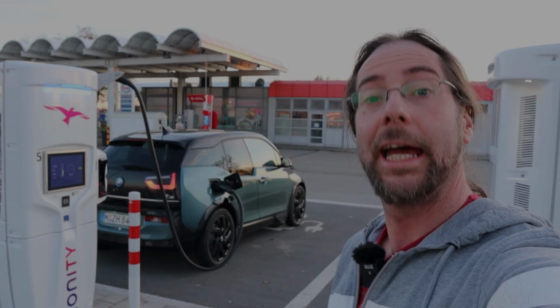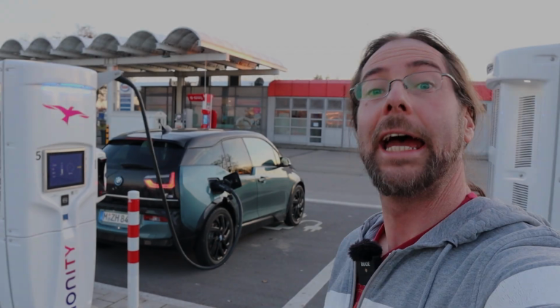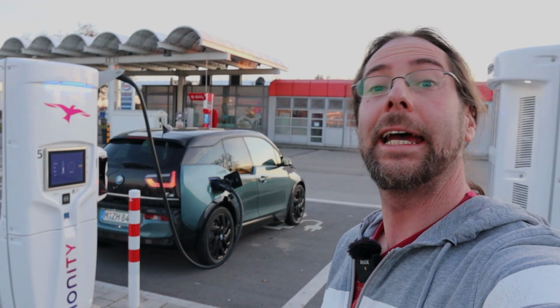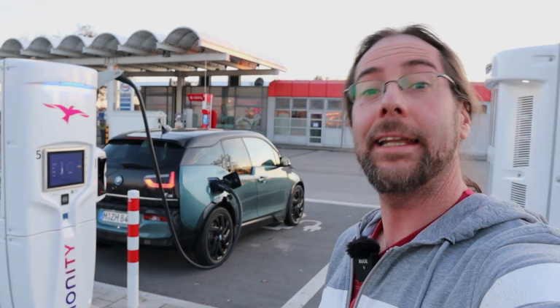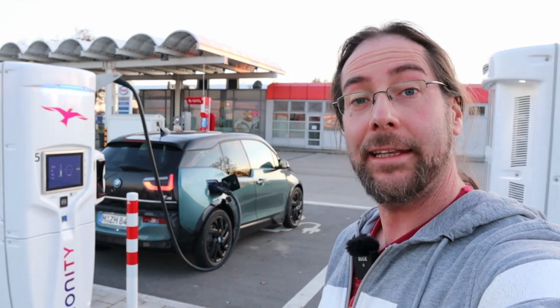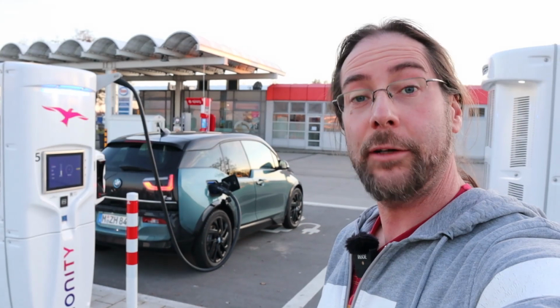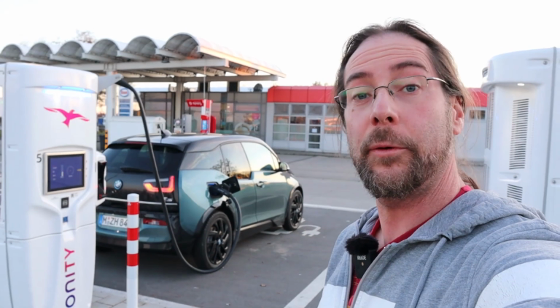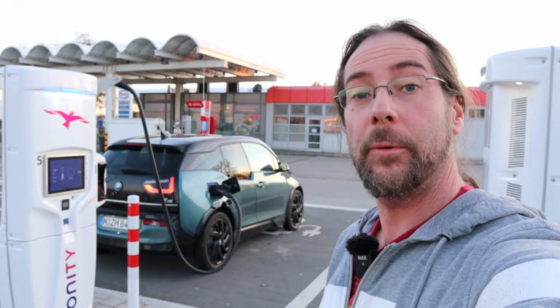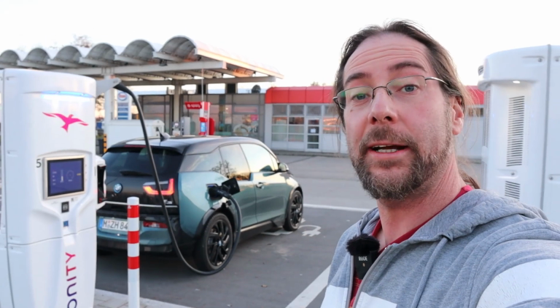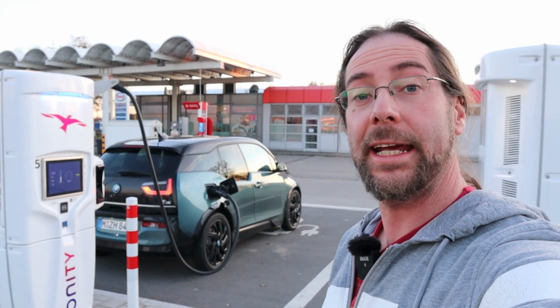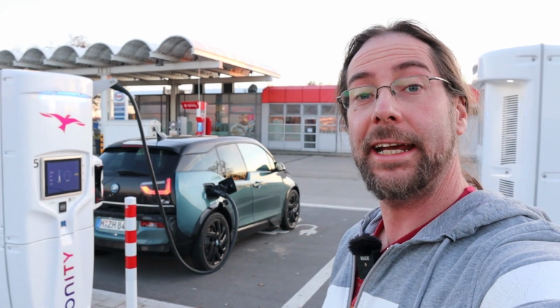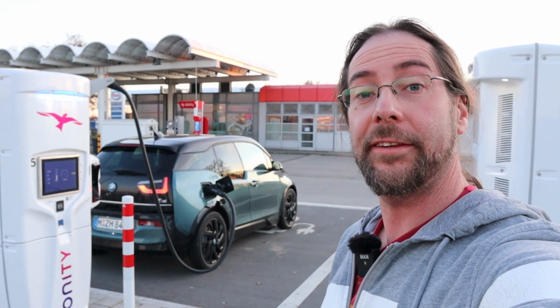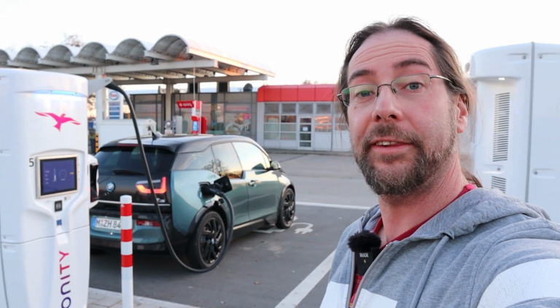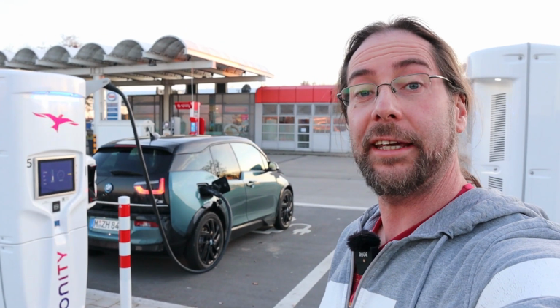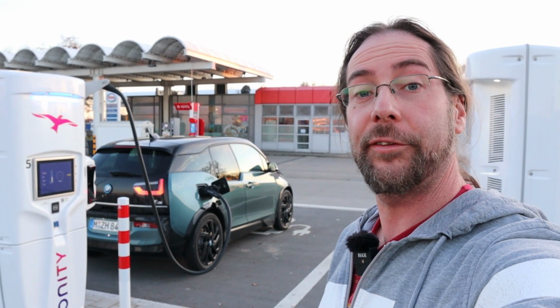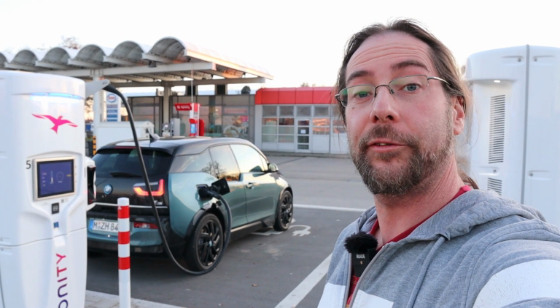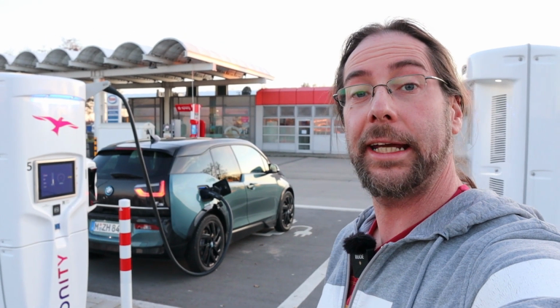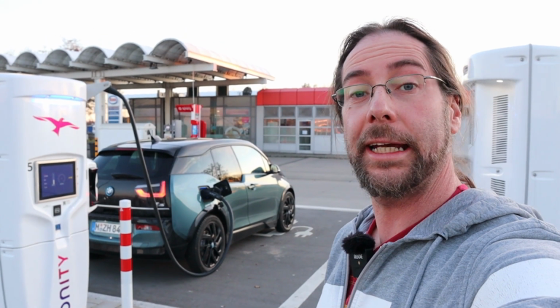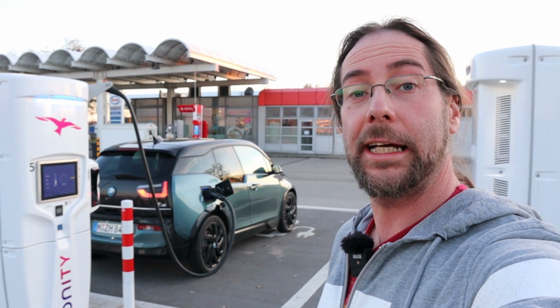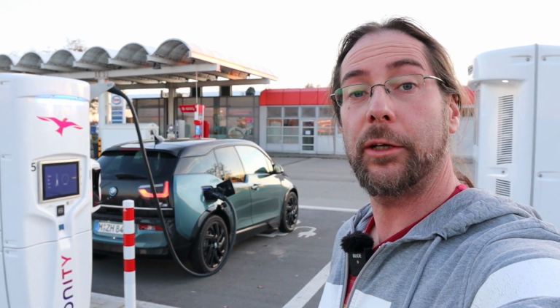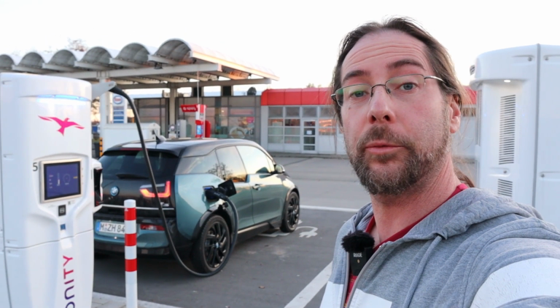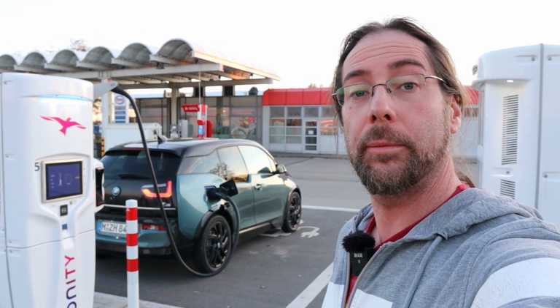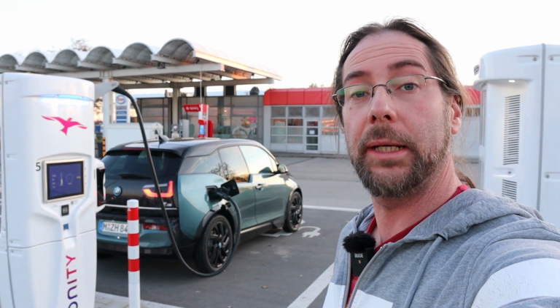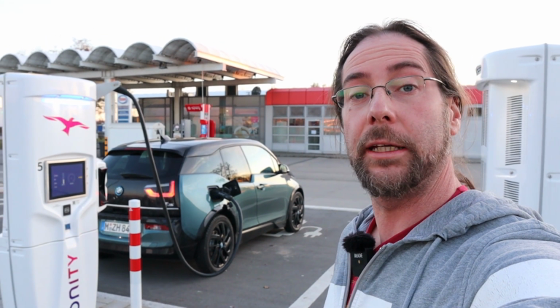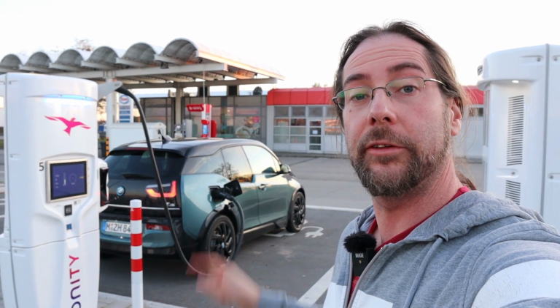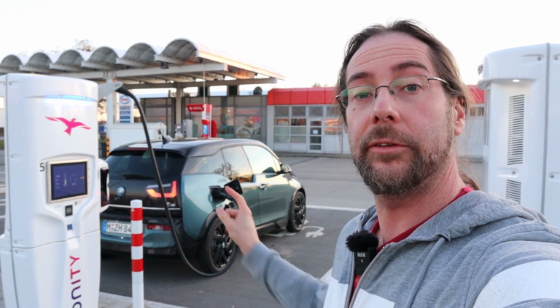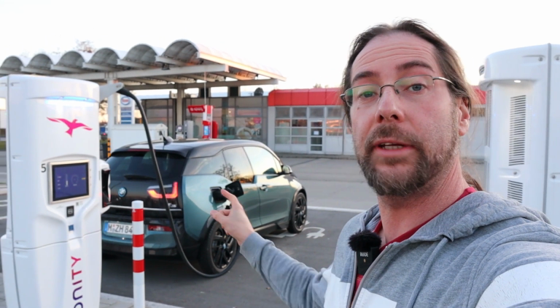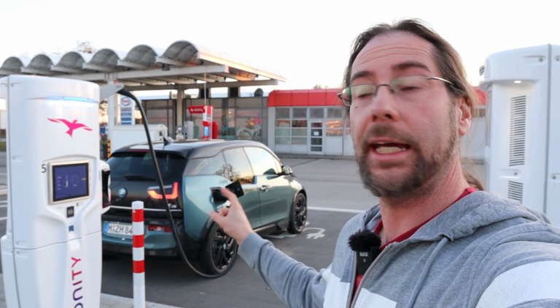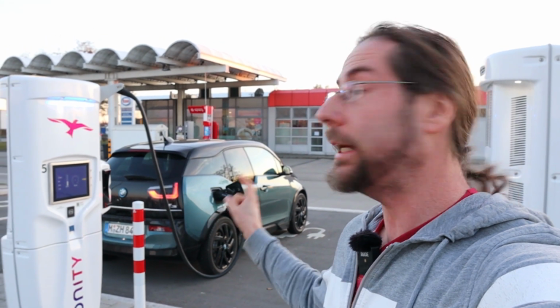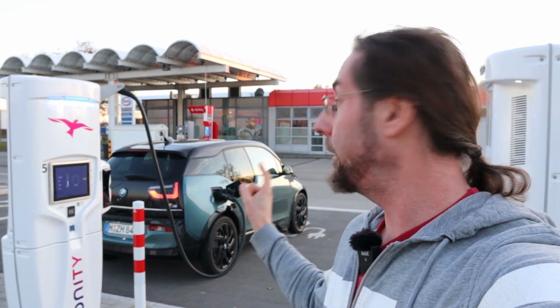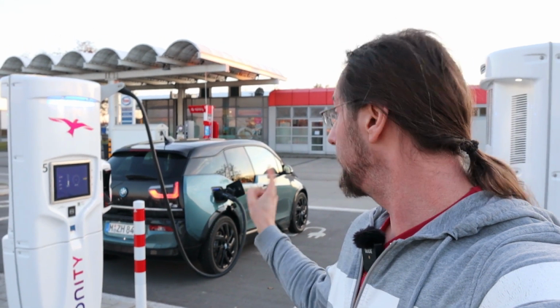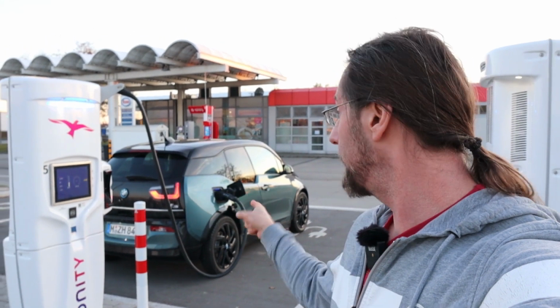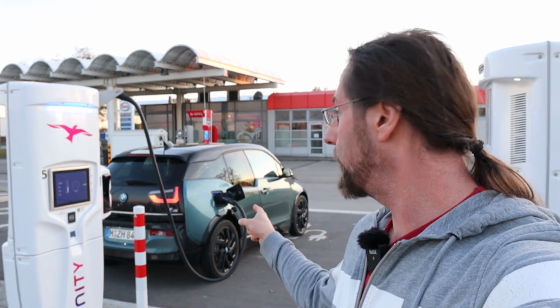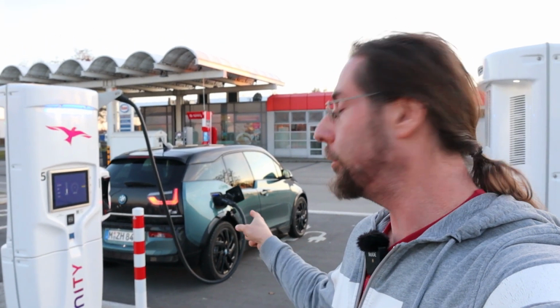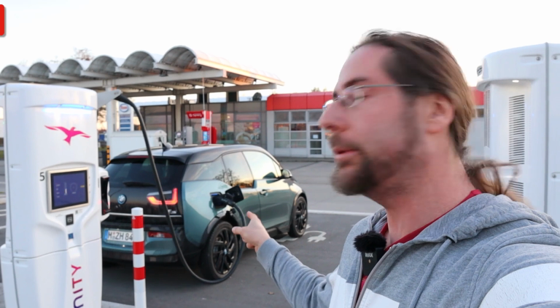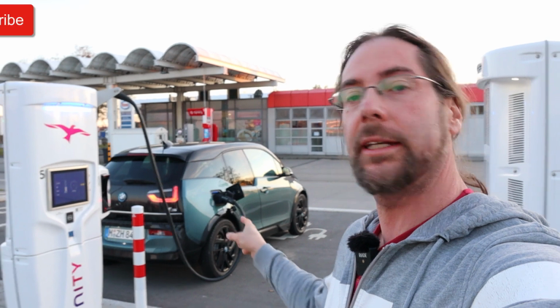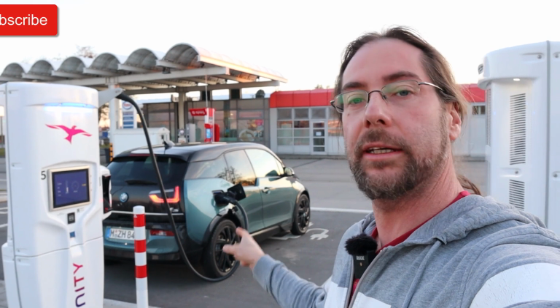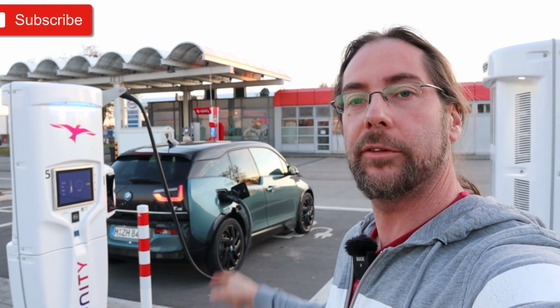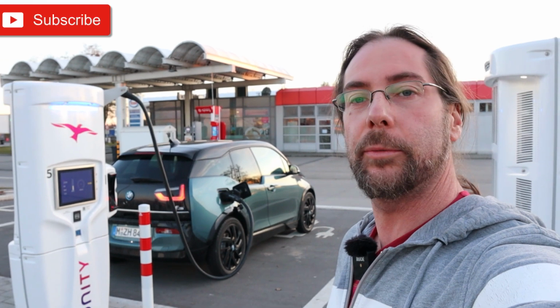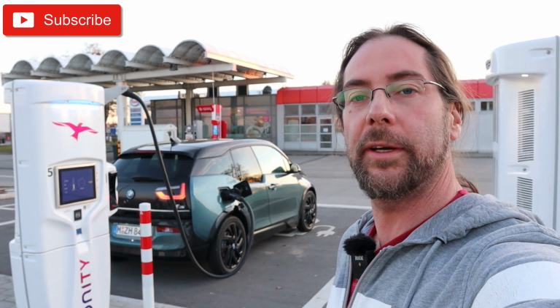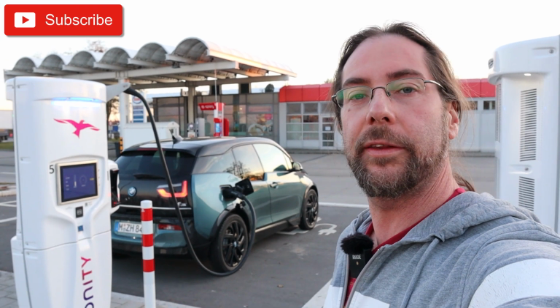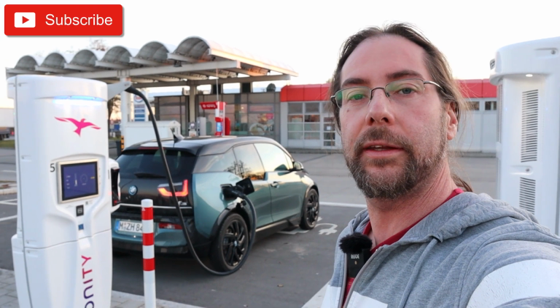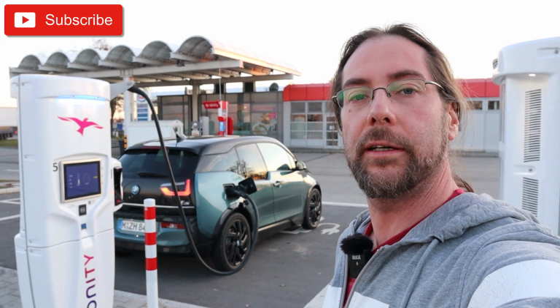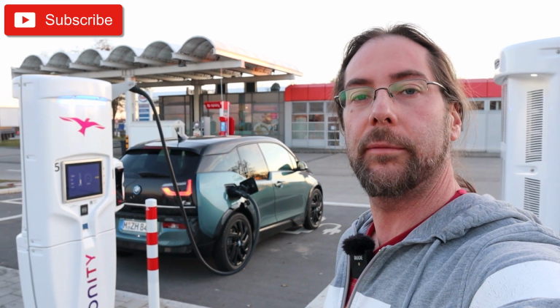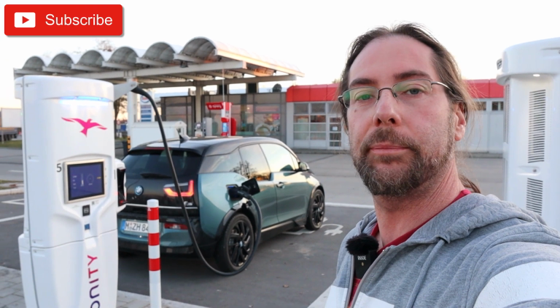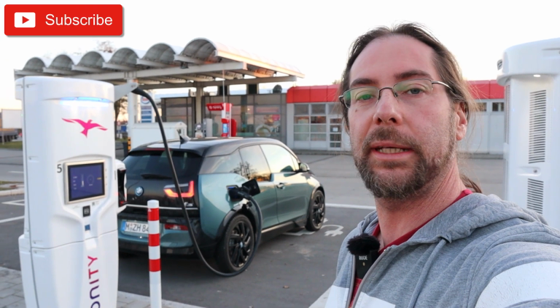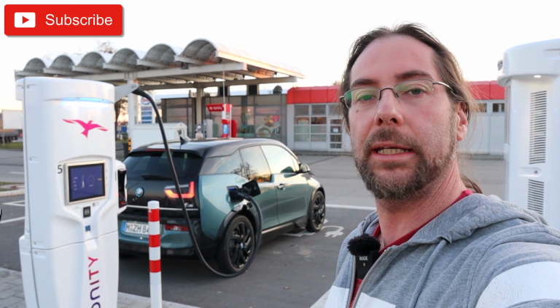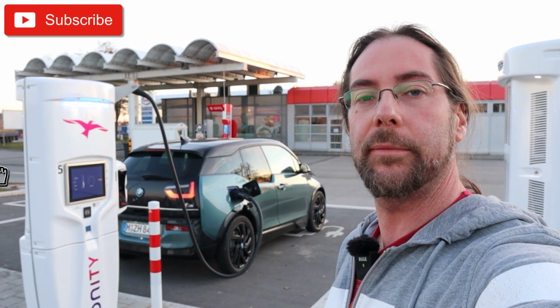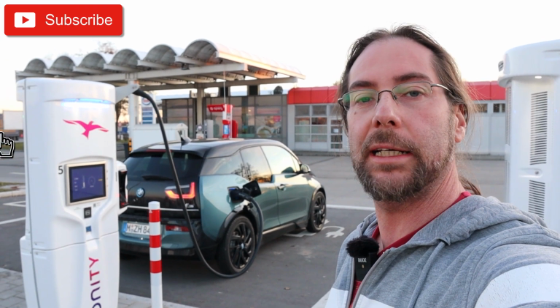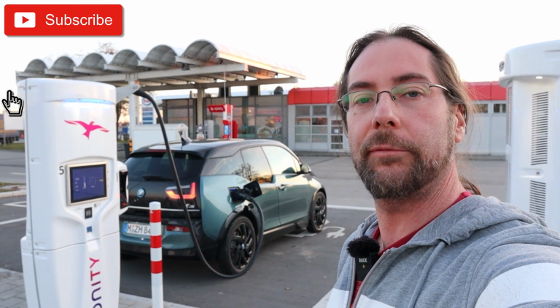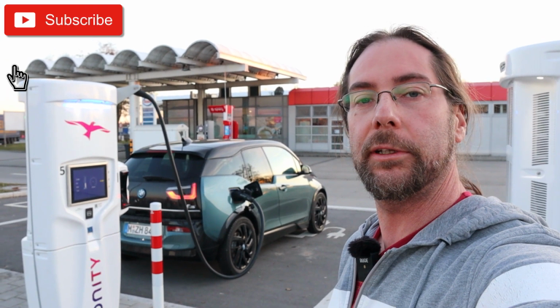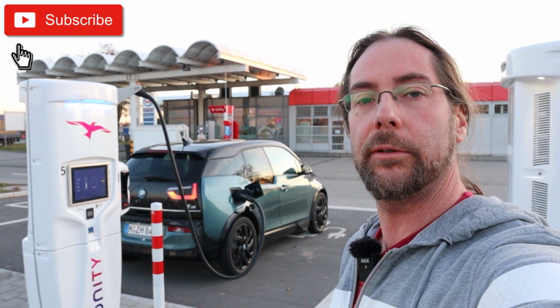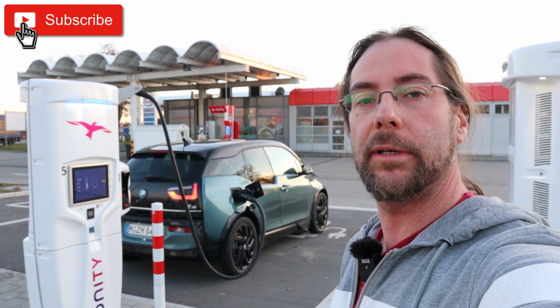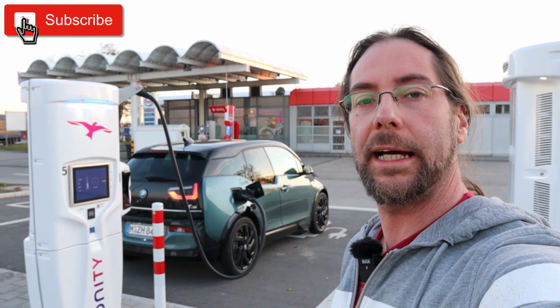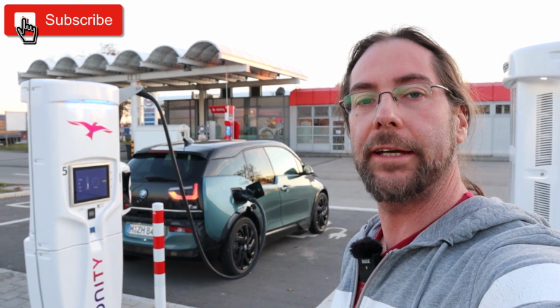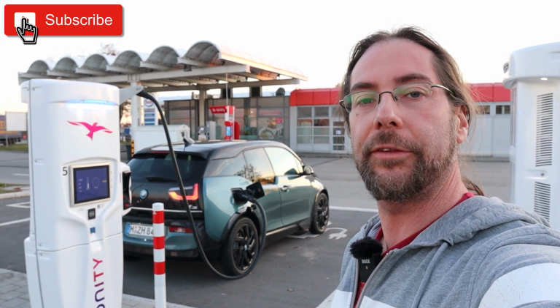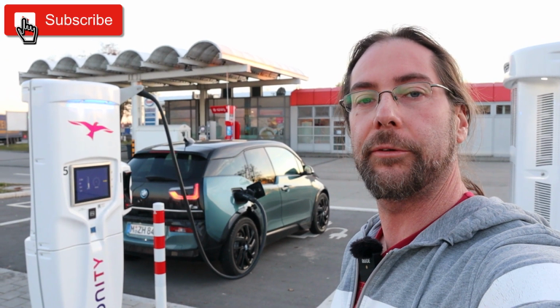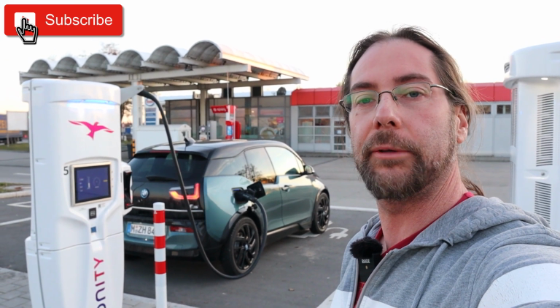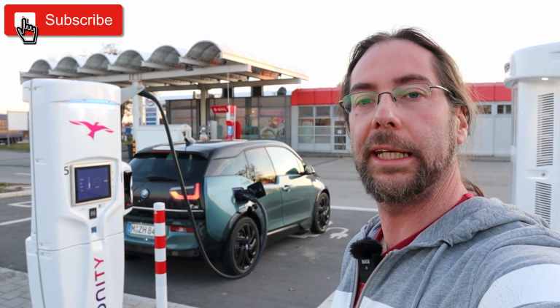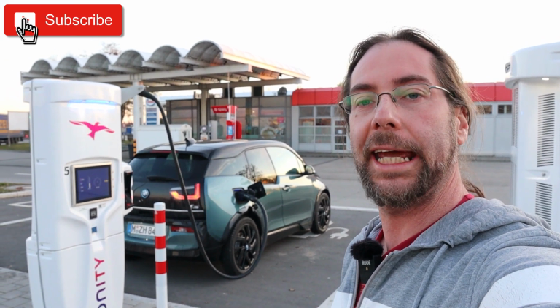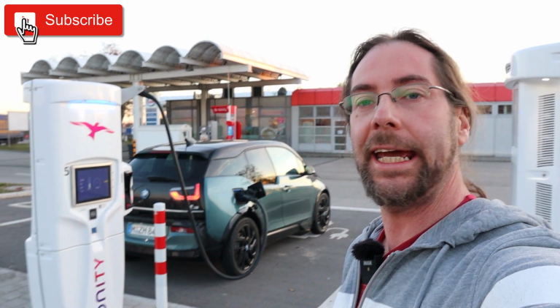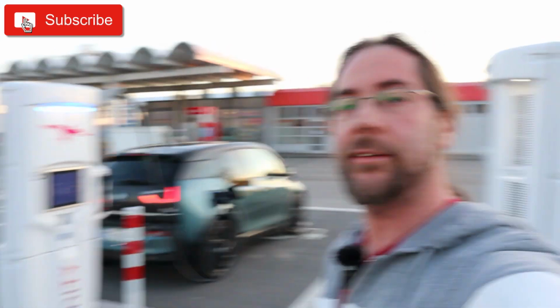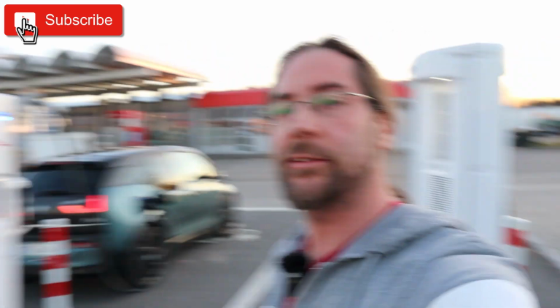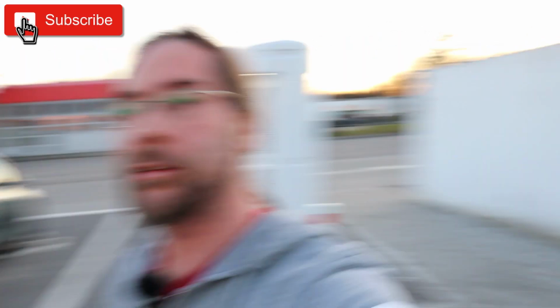Hello everyone and thanks for hanging out with me. Today, Rakobi test with the BMW i3S.